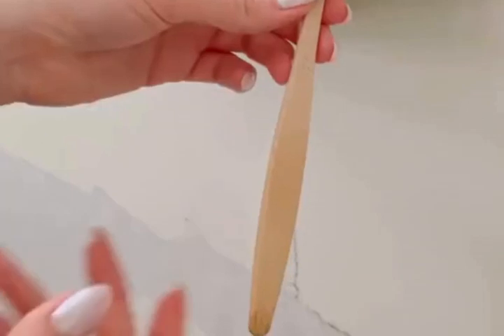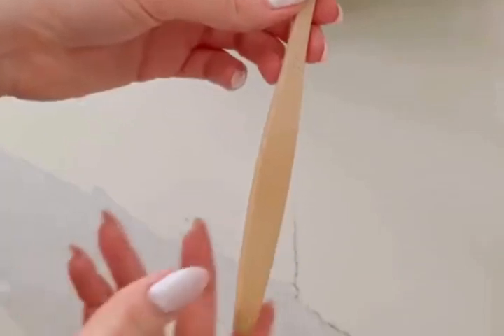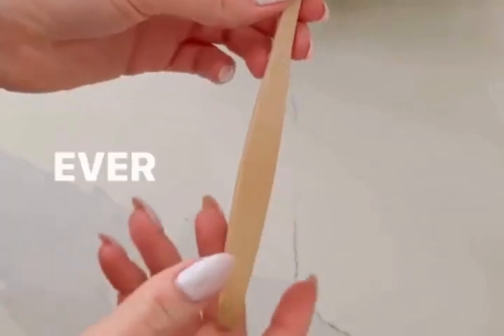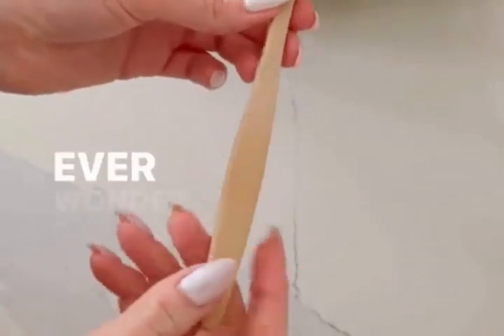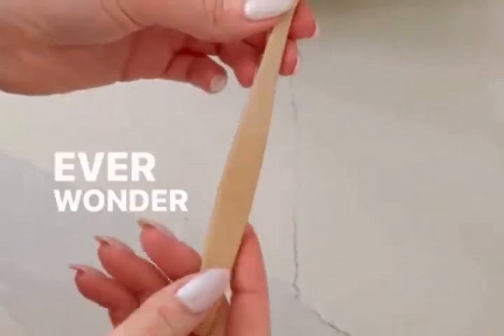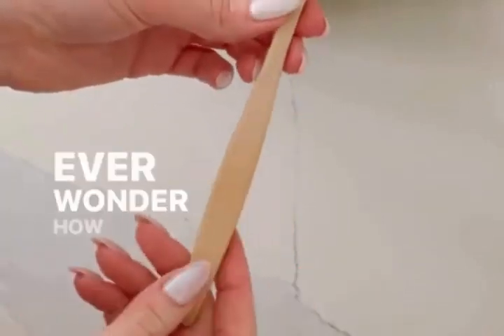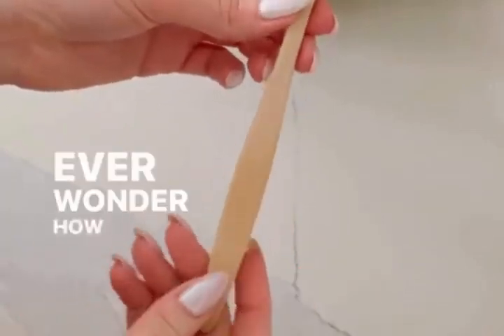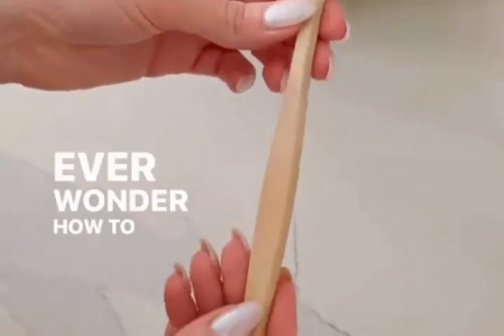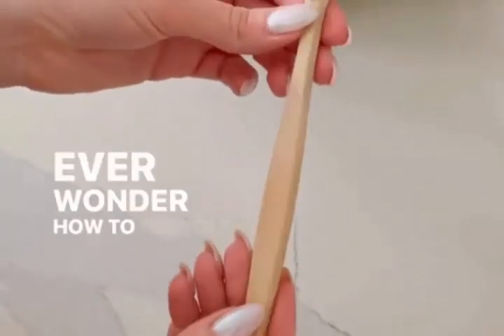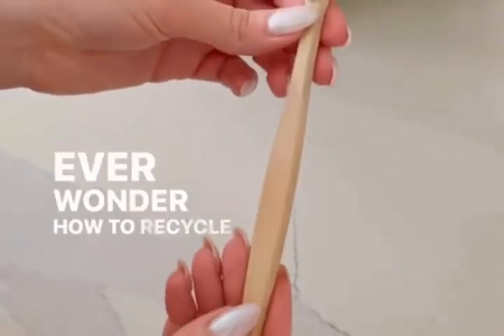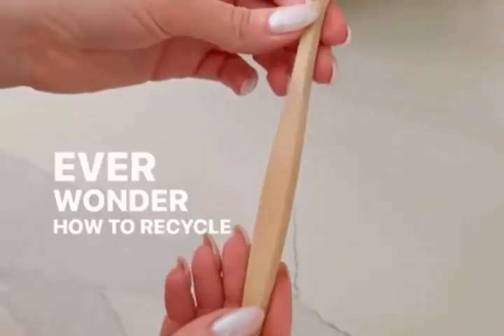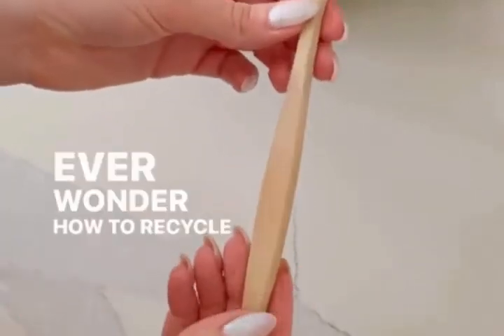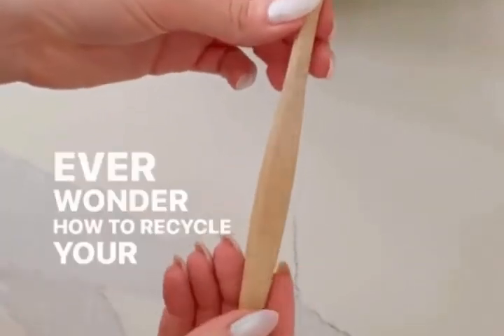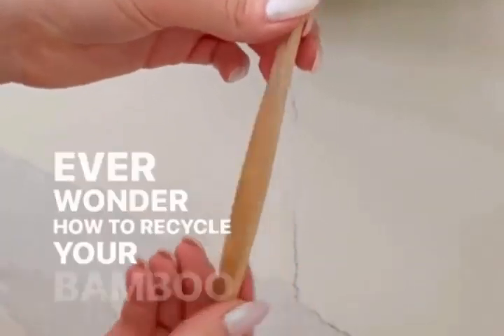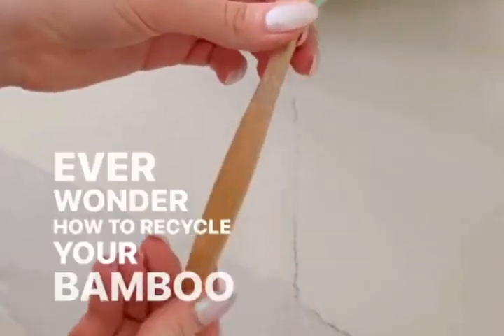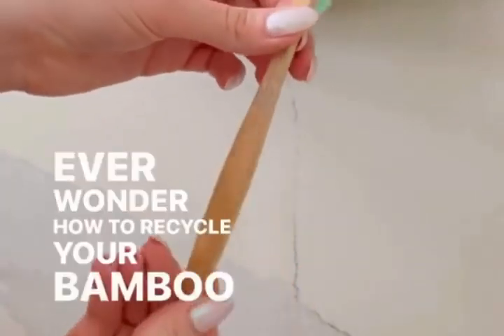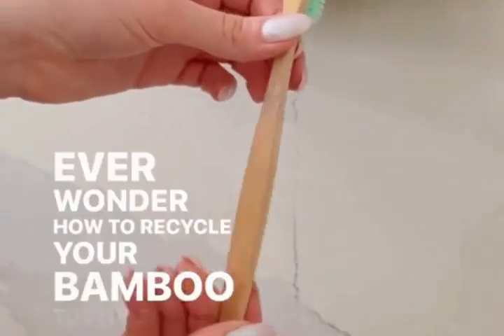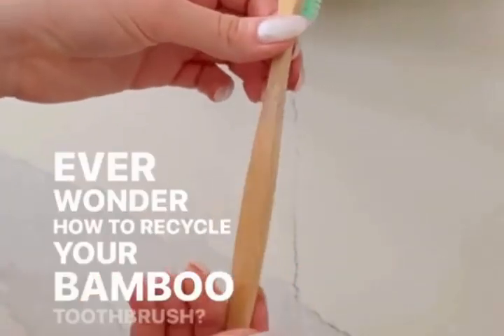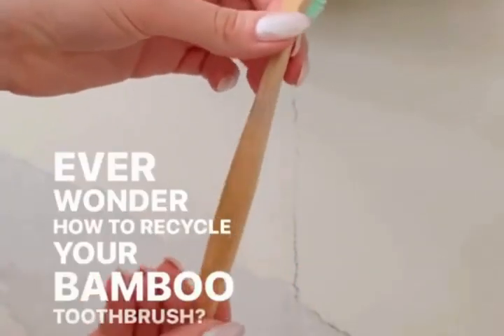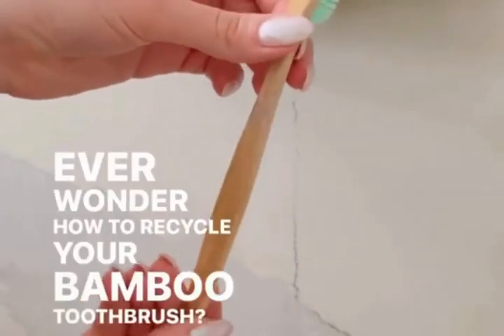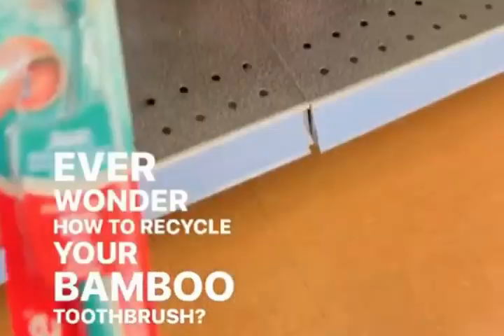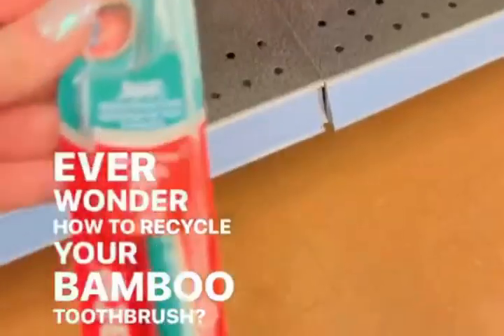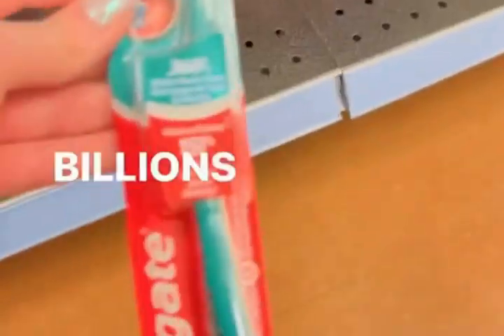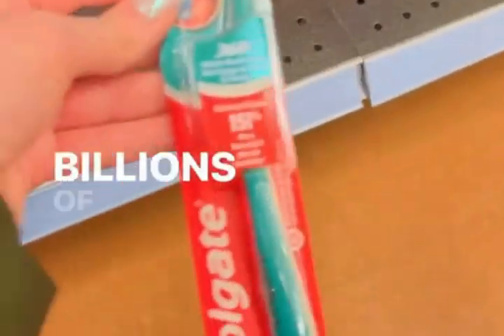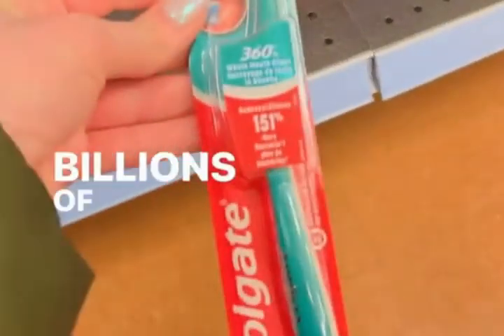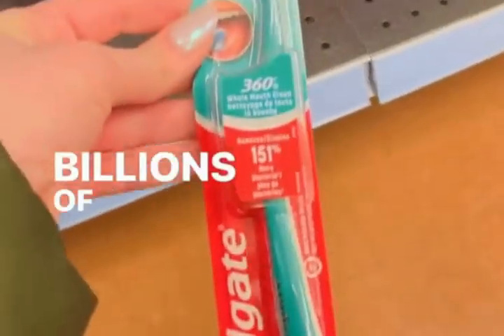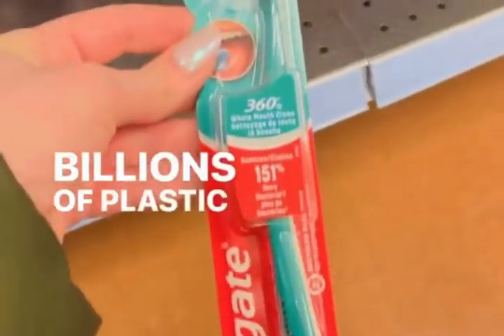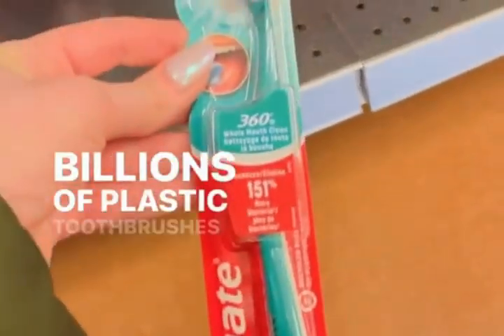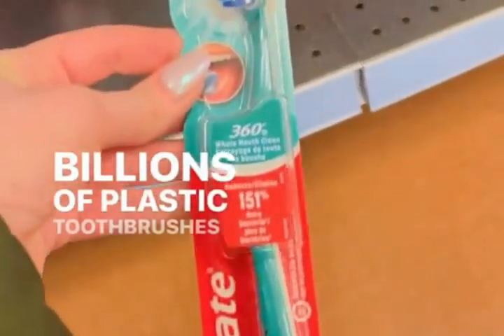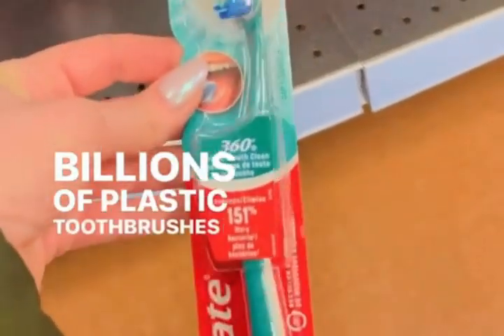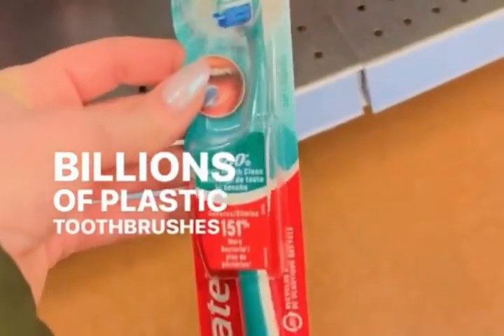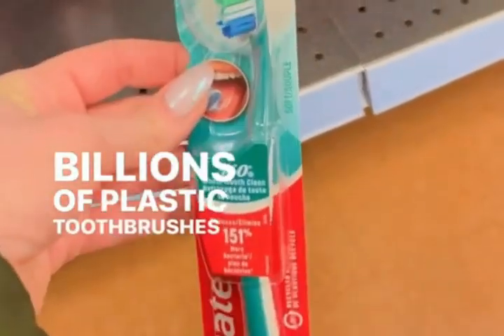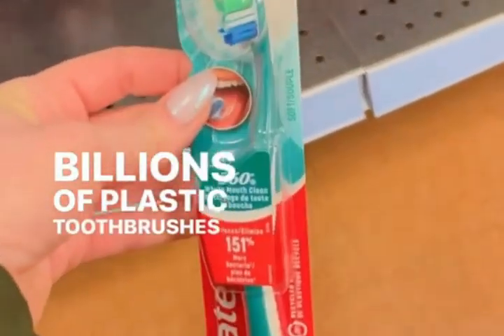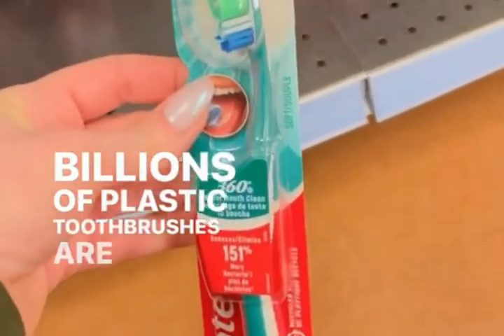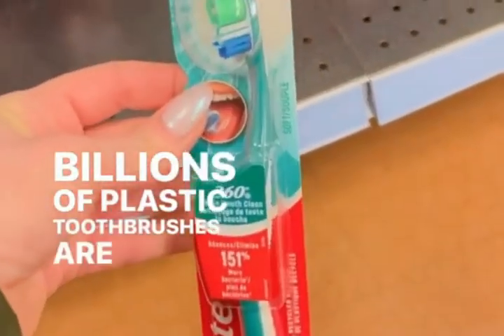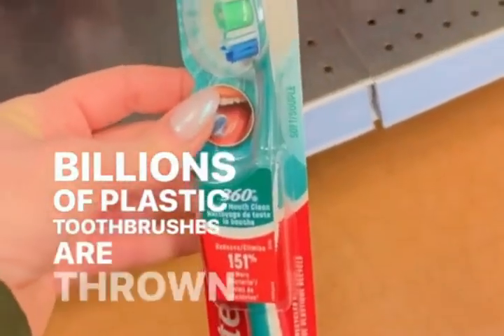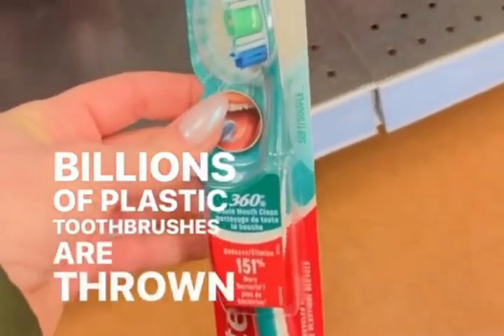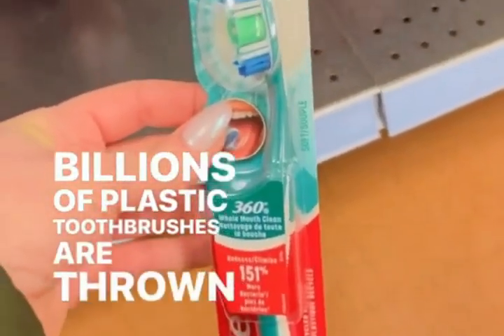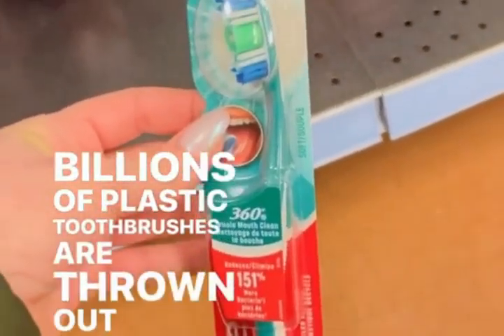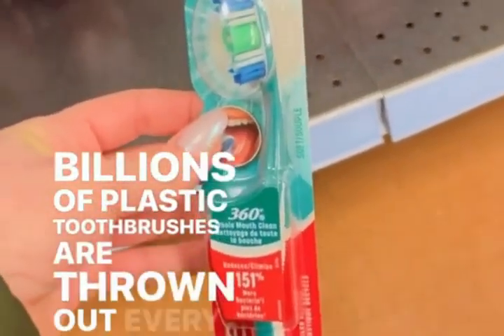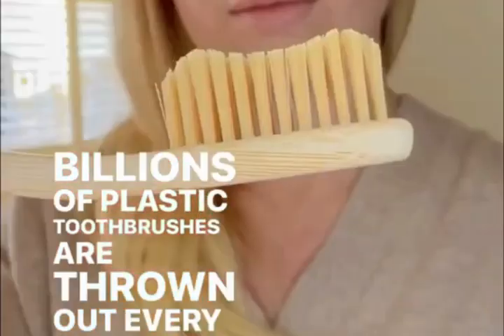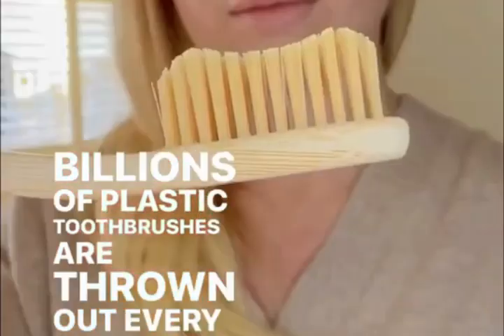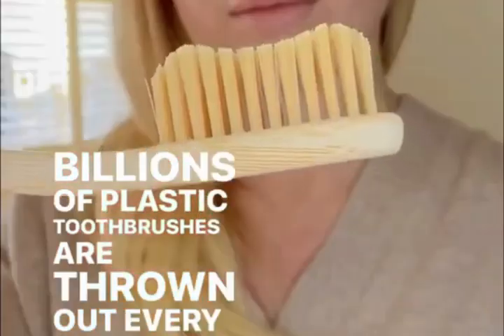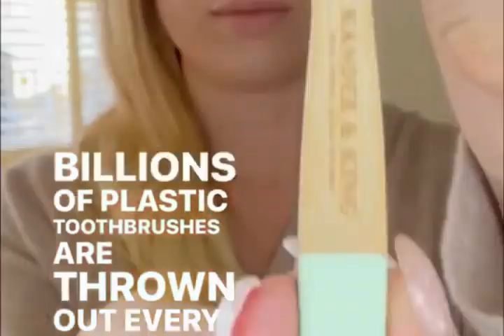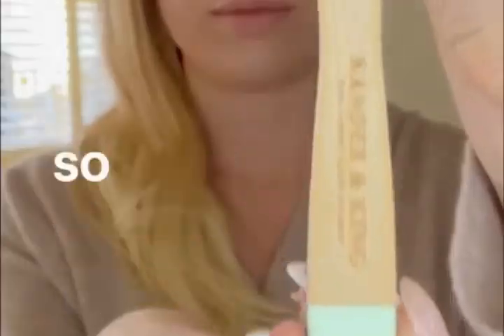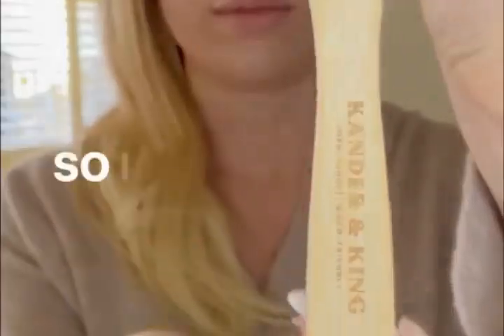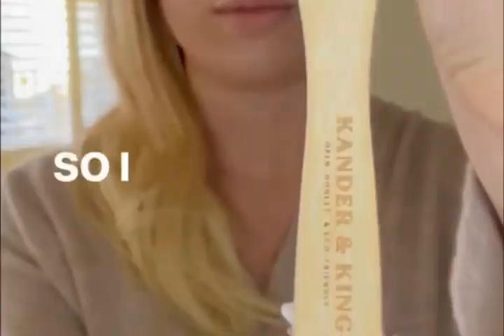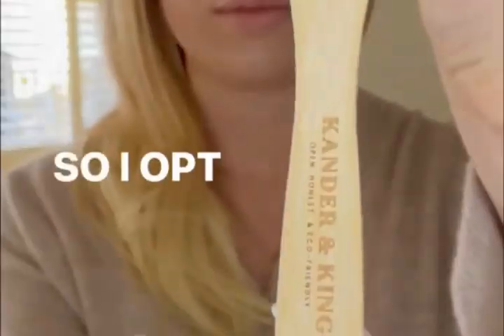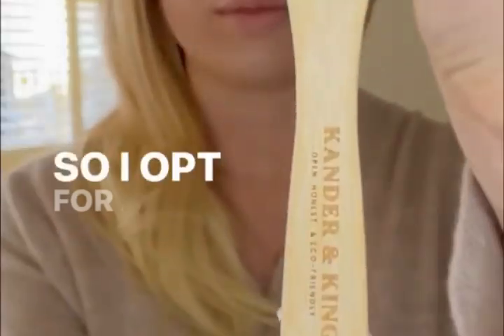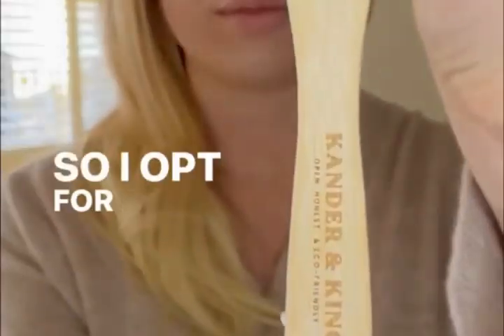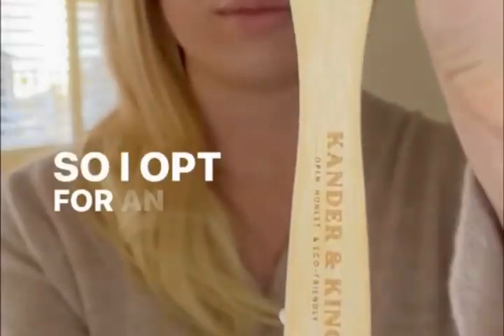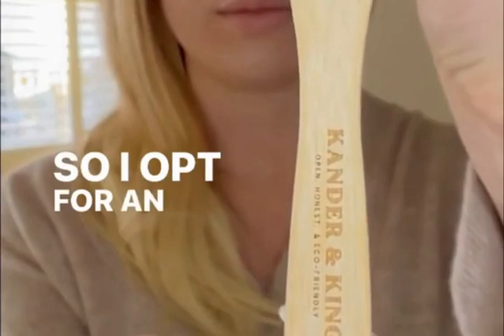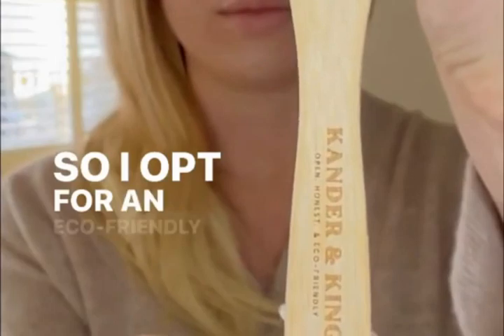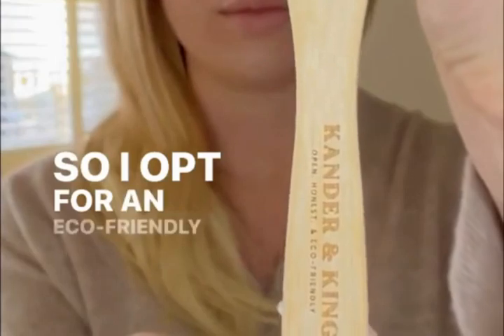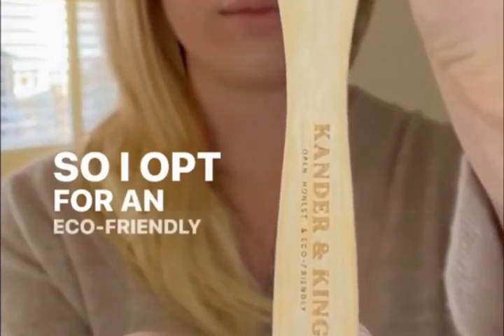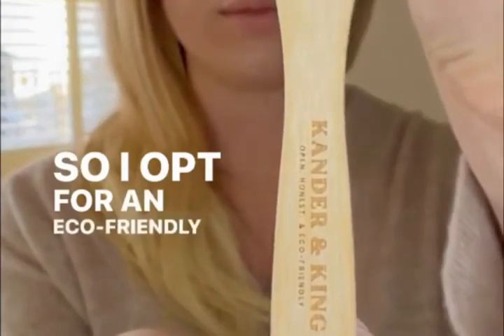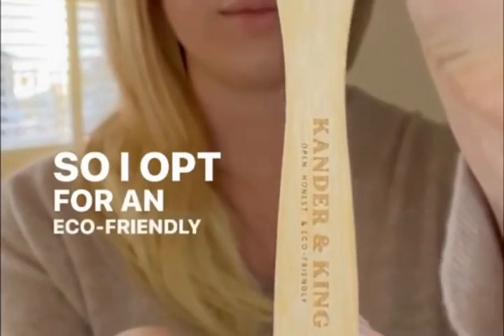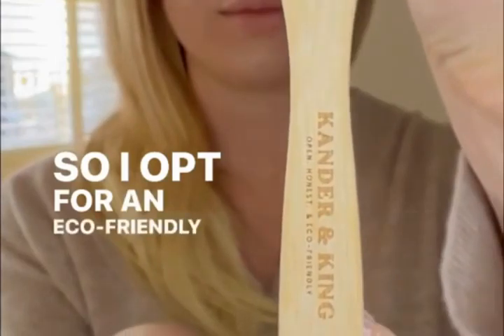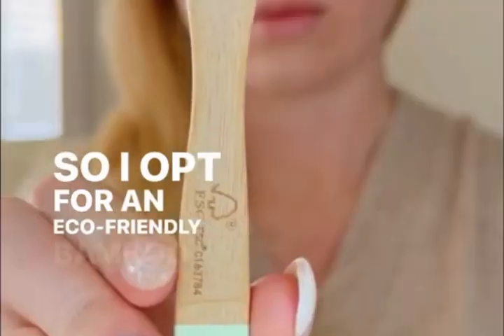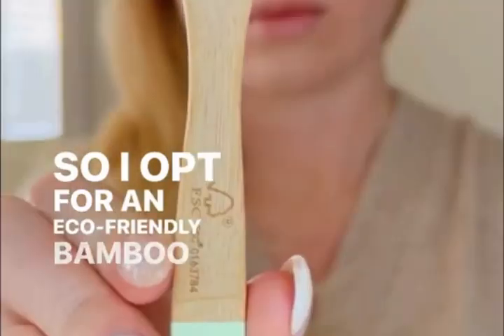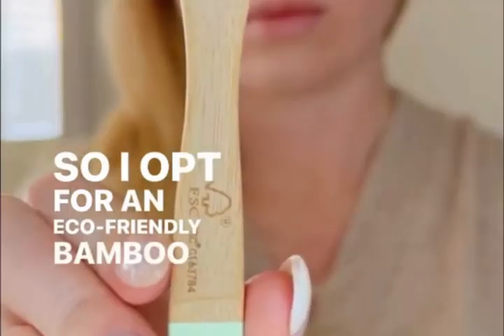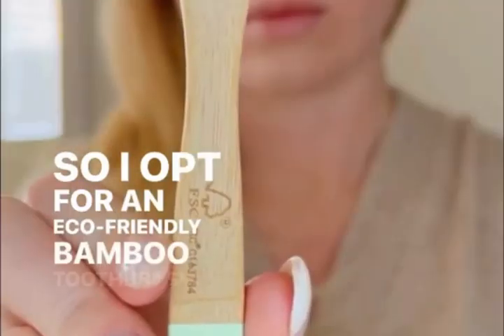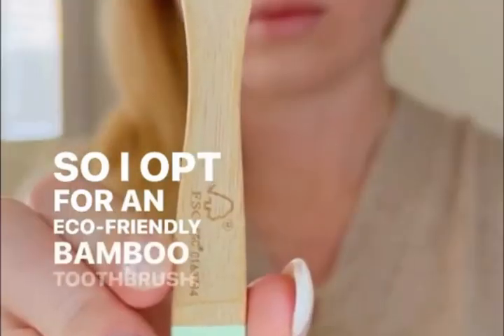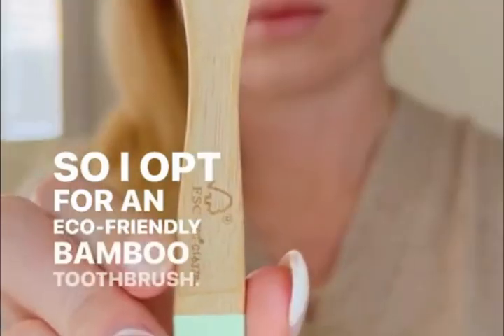Ever wonder how to recycle your bamboo toothbrush? Billions of plastic toothbrushes are thrown out every year, so I opt for an eco-friendly bamboo toothbrush.